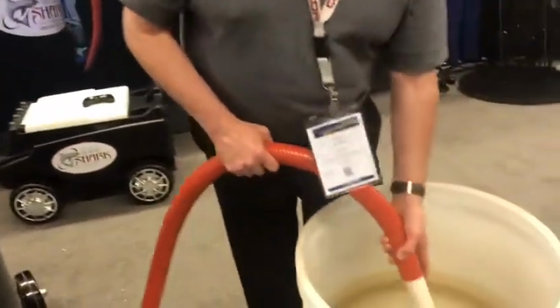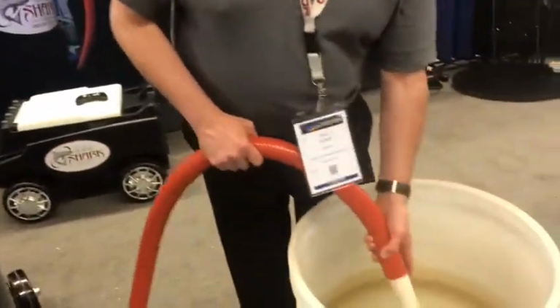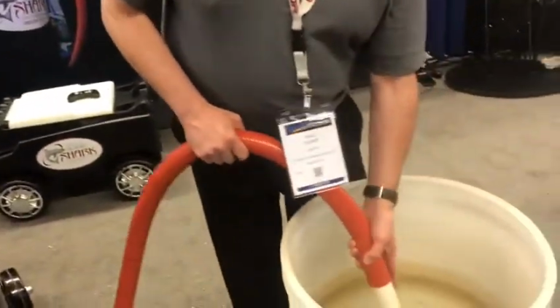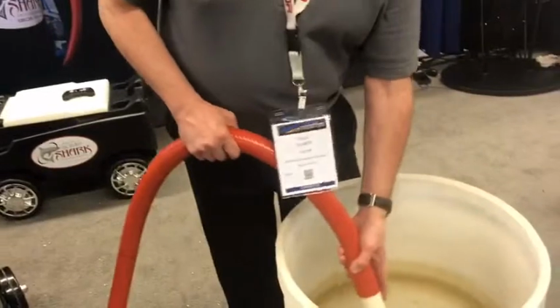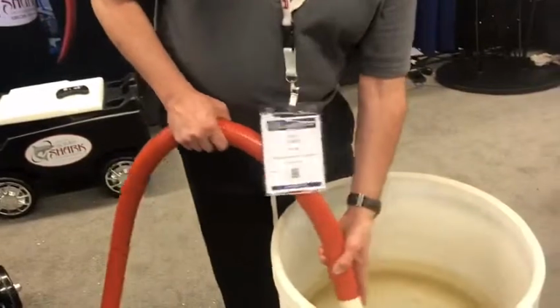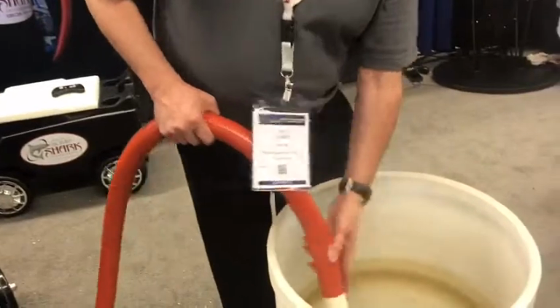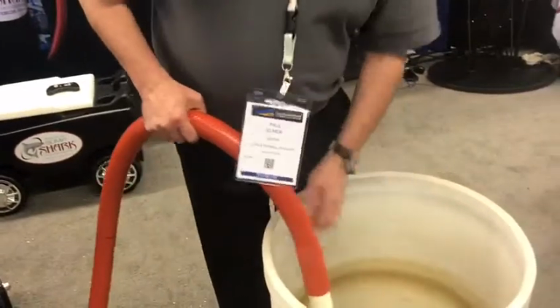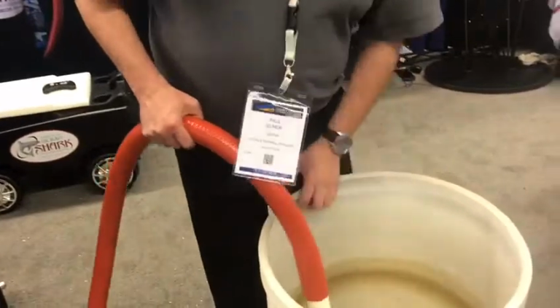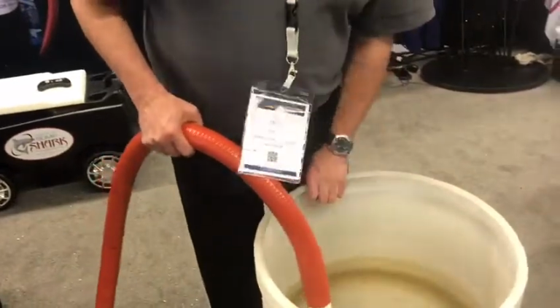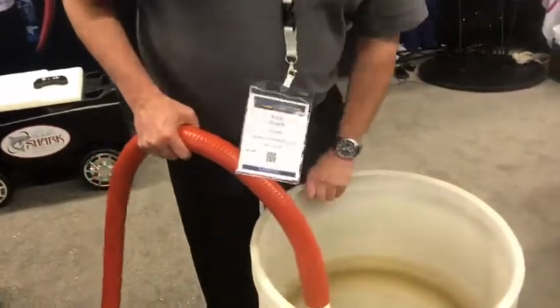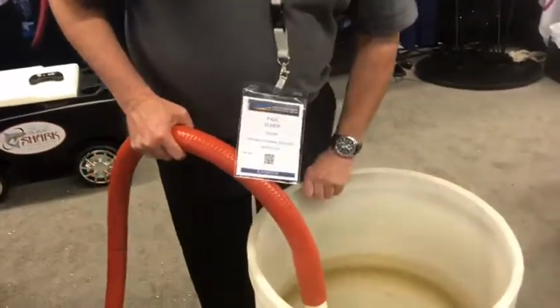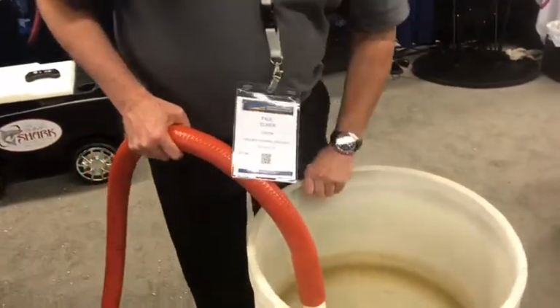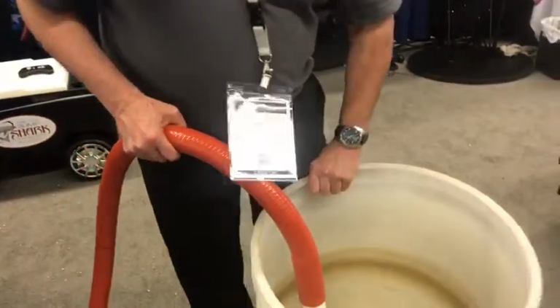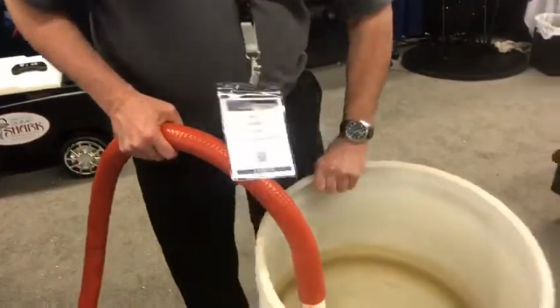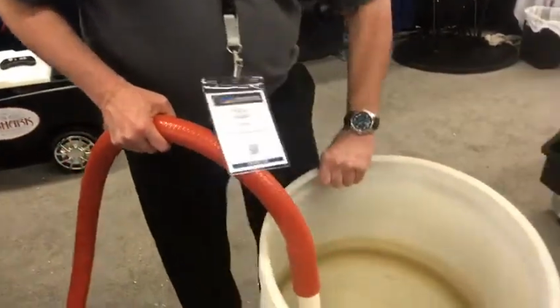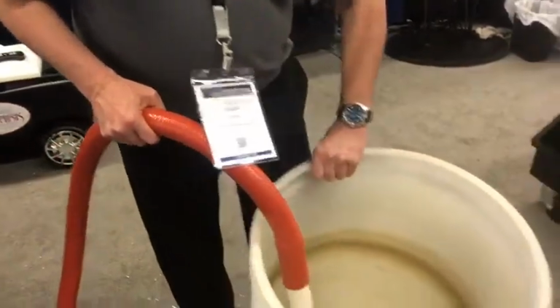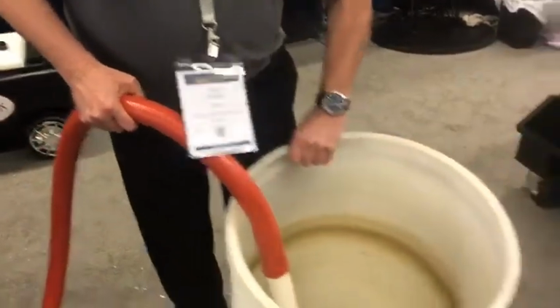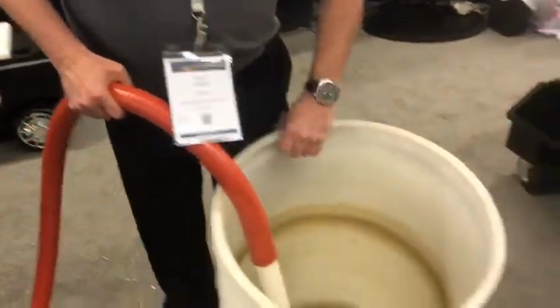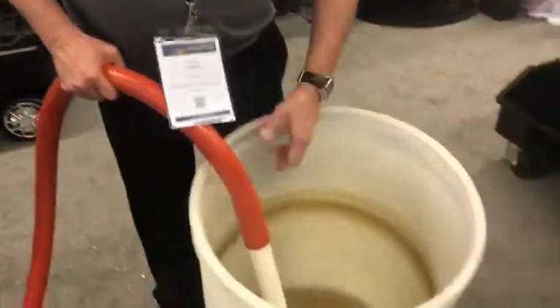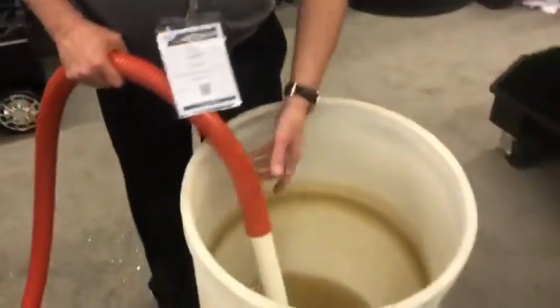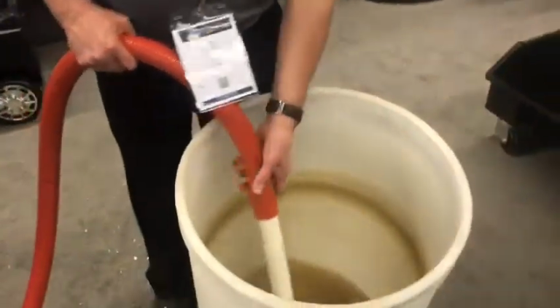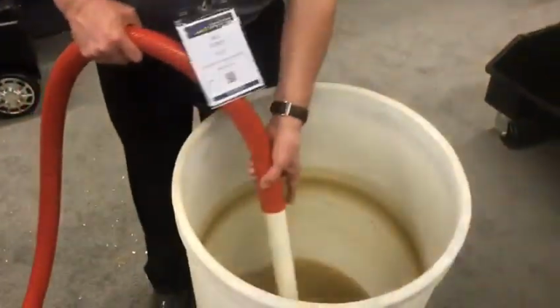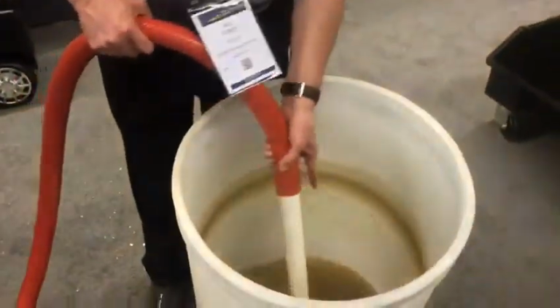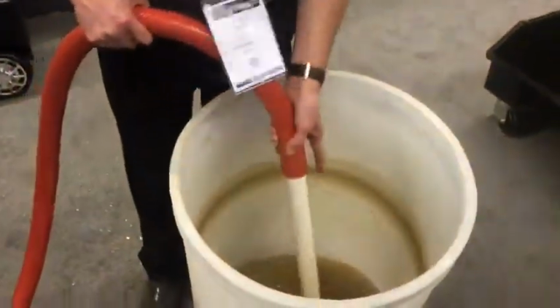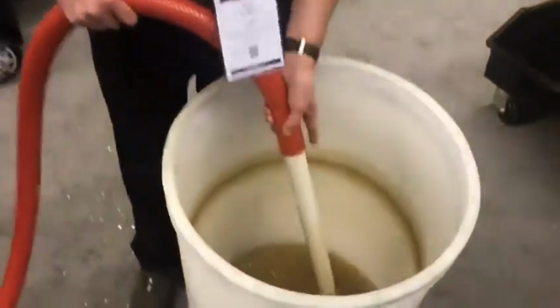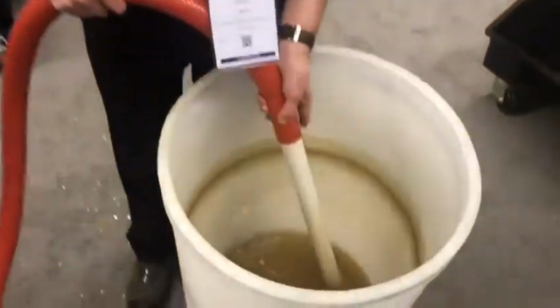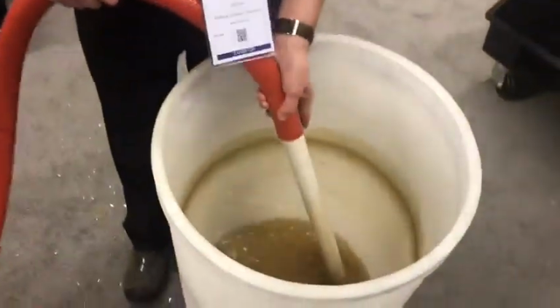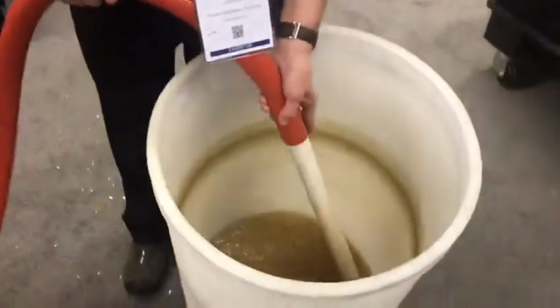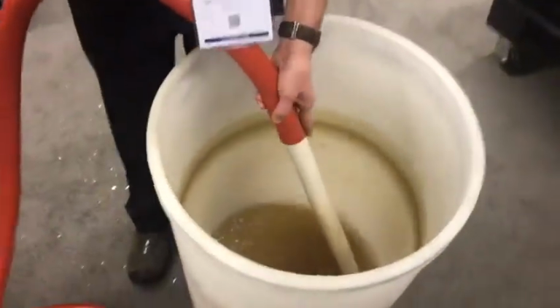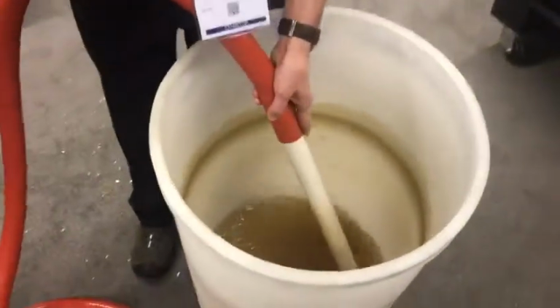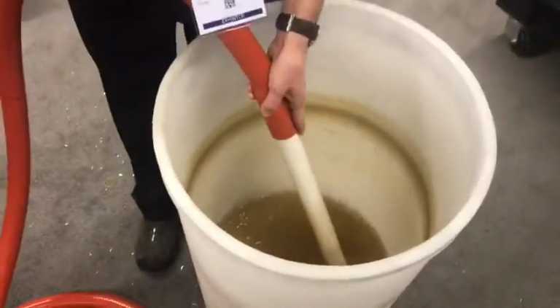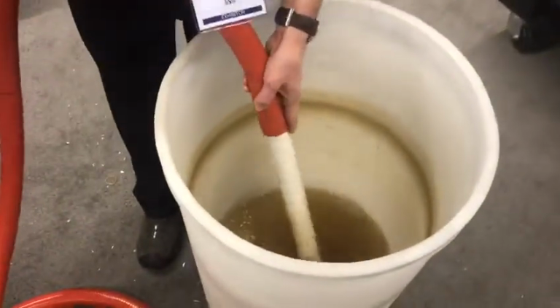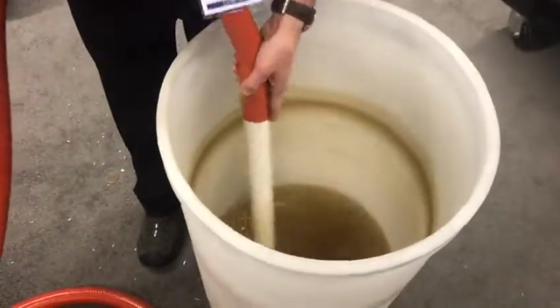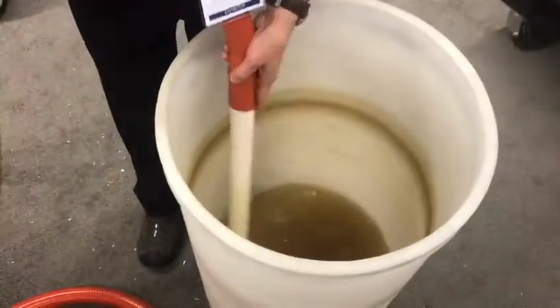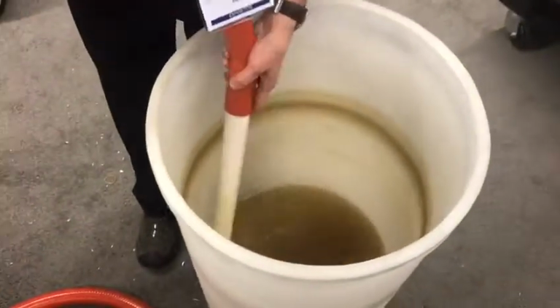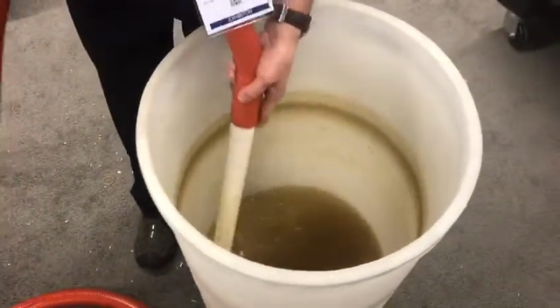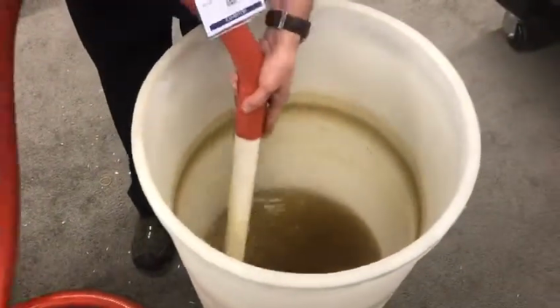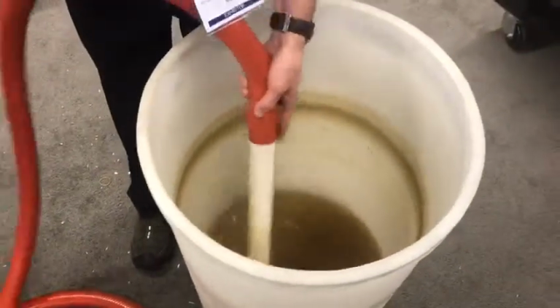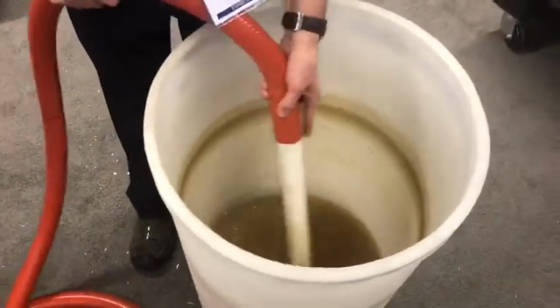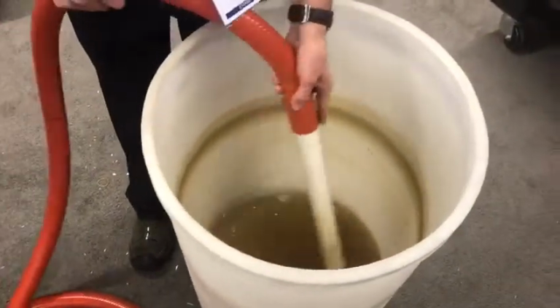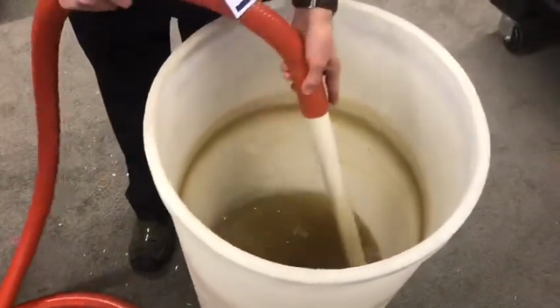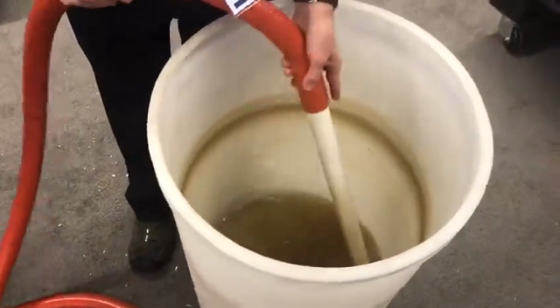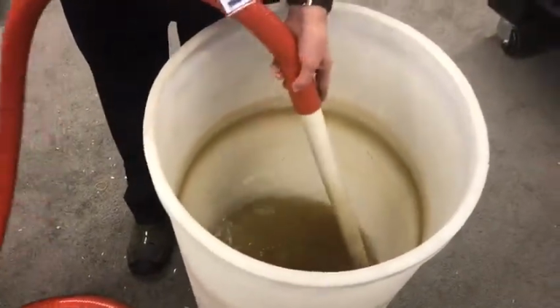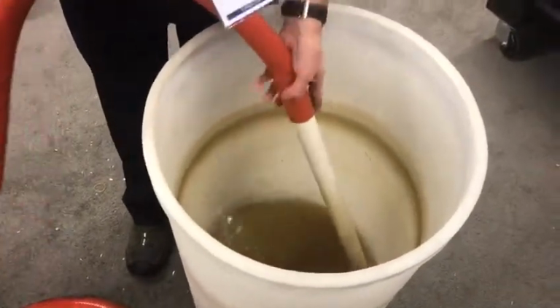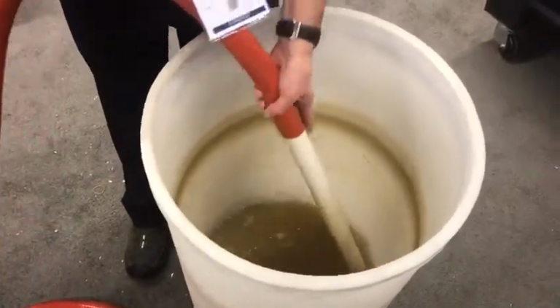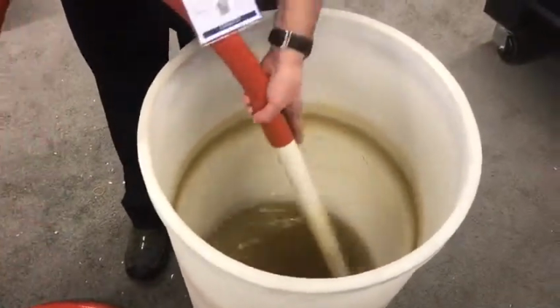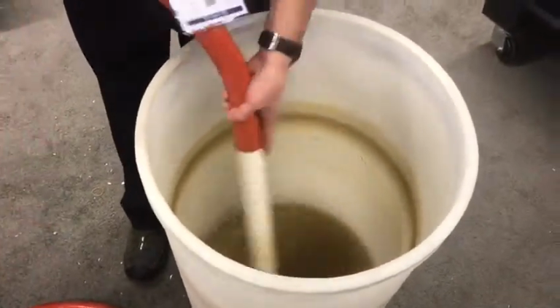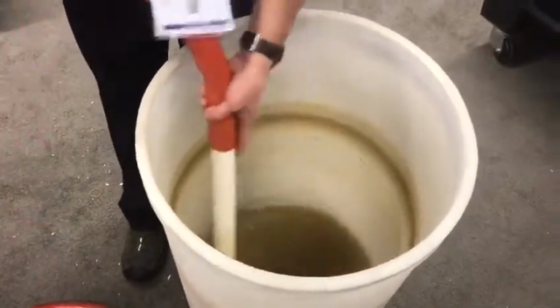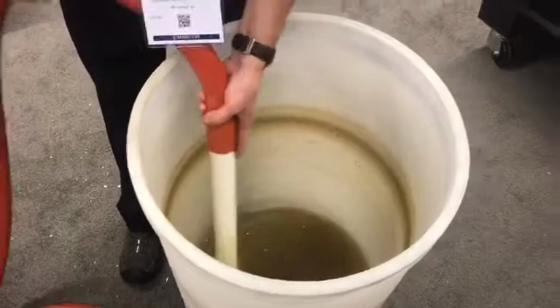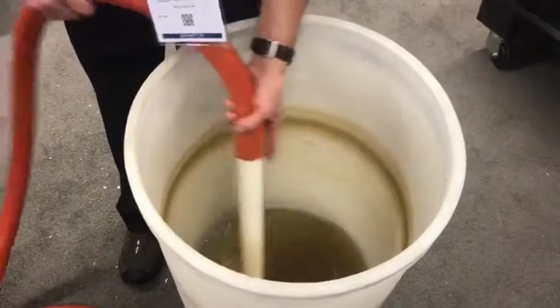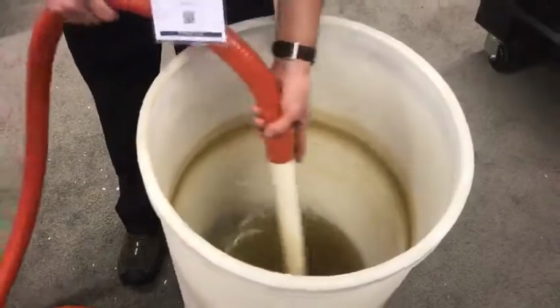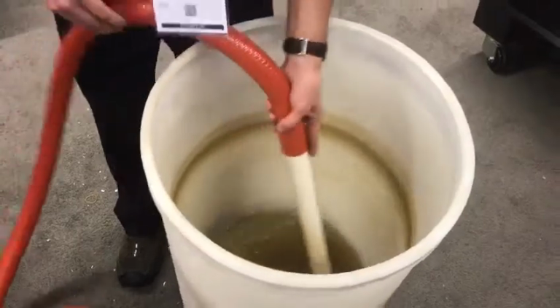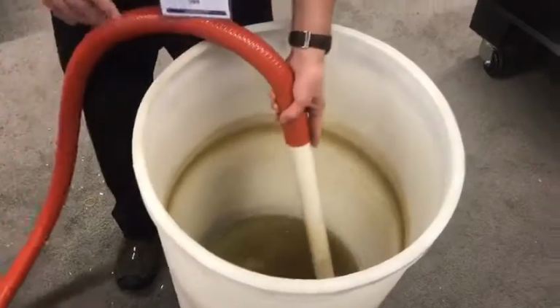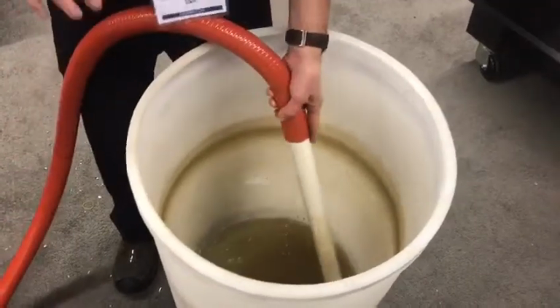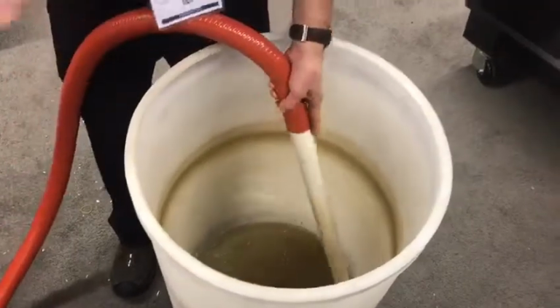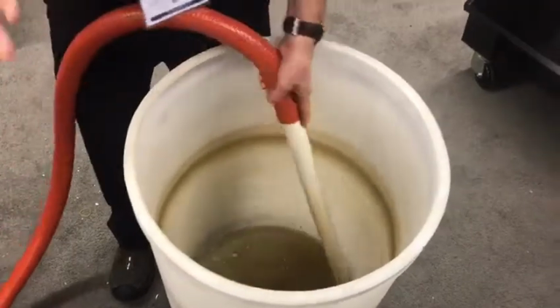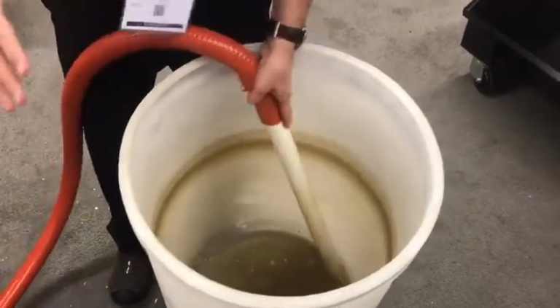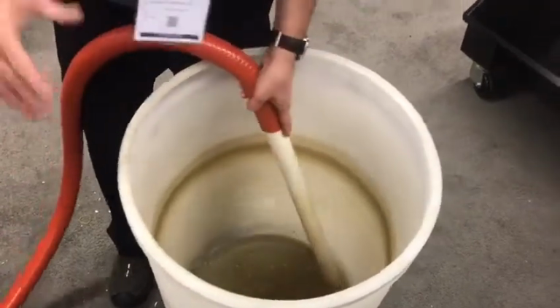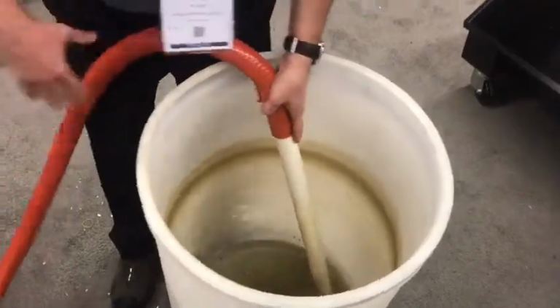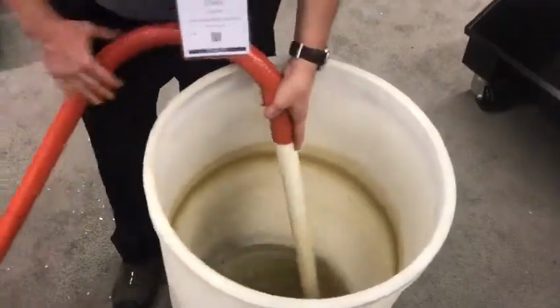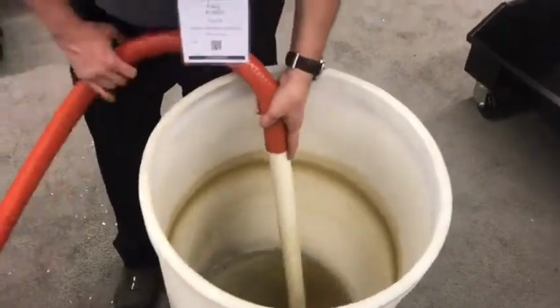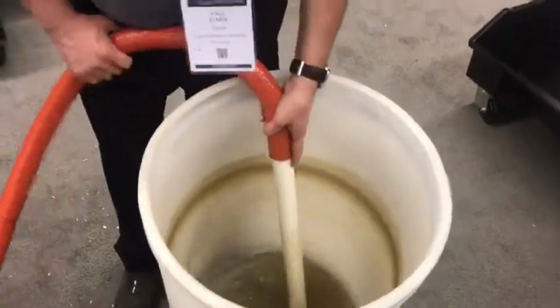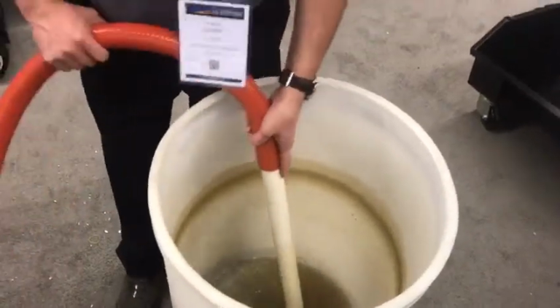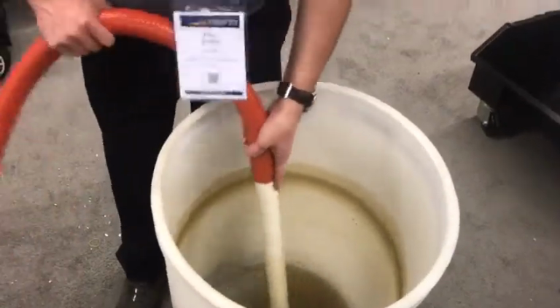This is different than a wet-dry vac. This is more like the over-the-road septic trucks. We pull a much deeper vacuum.